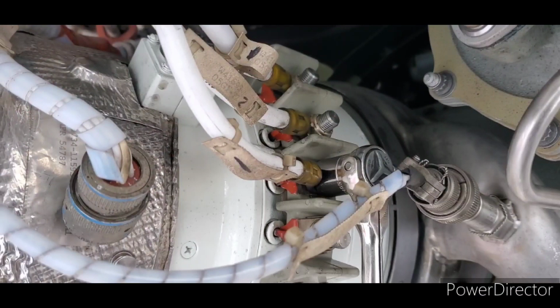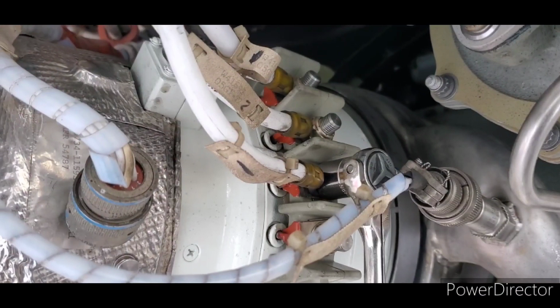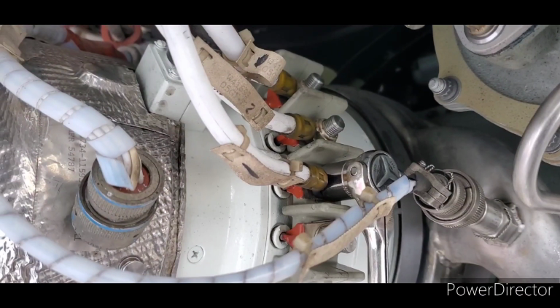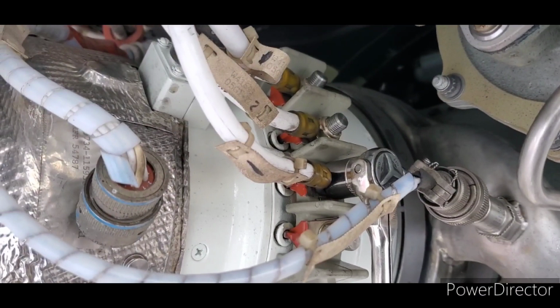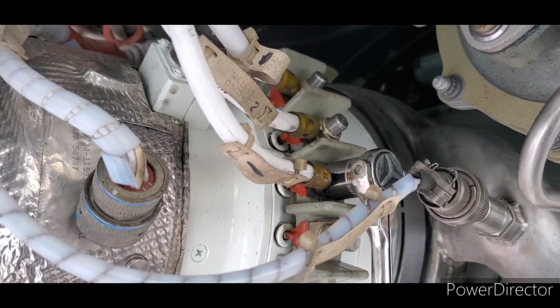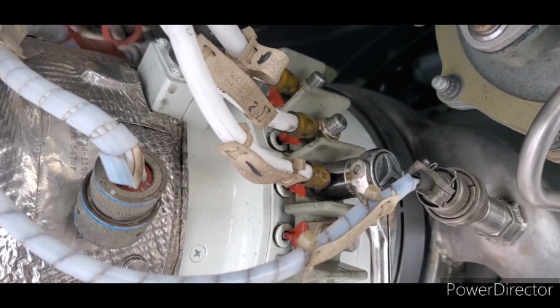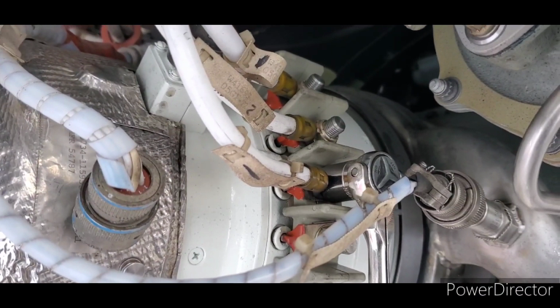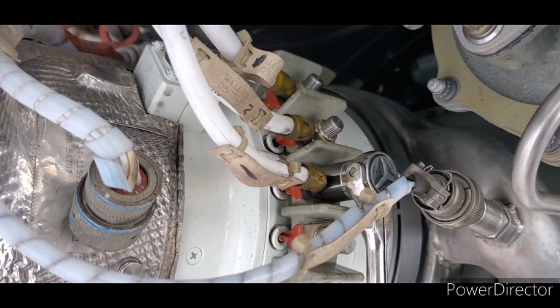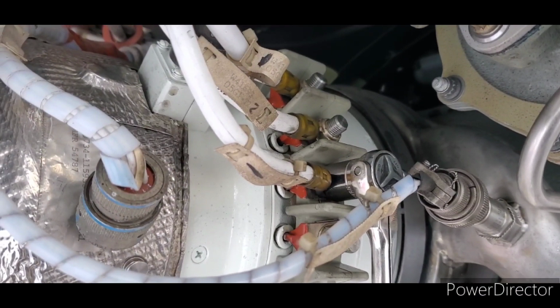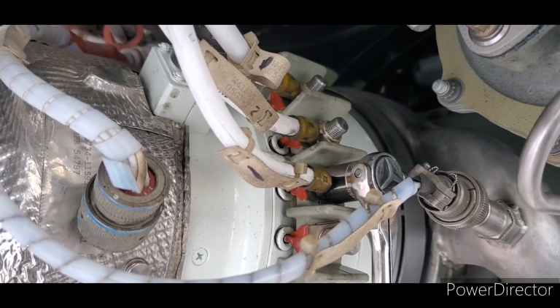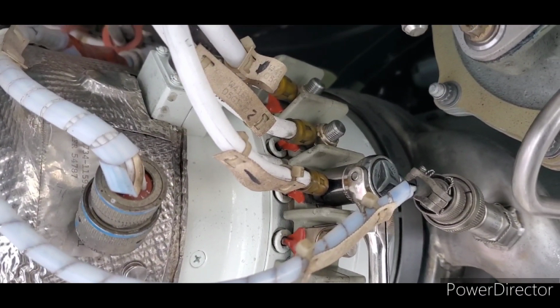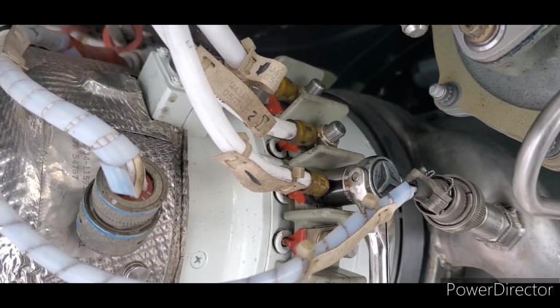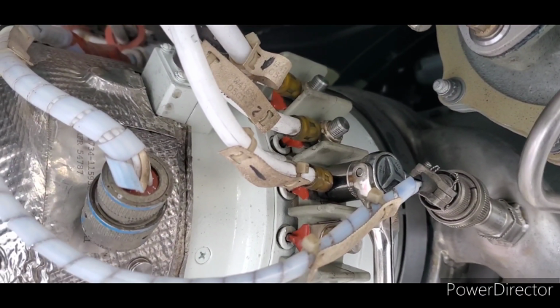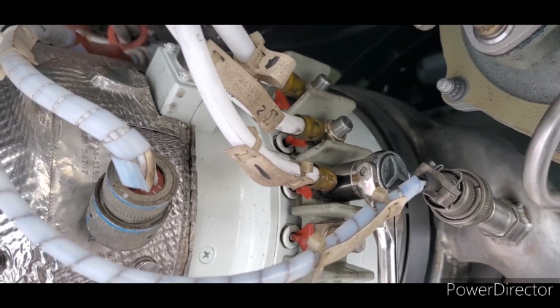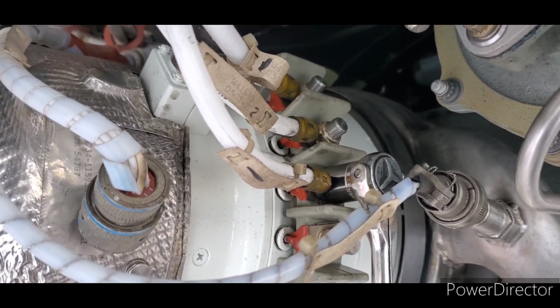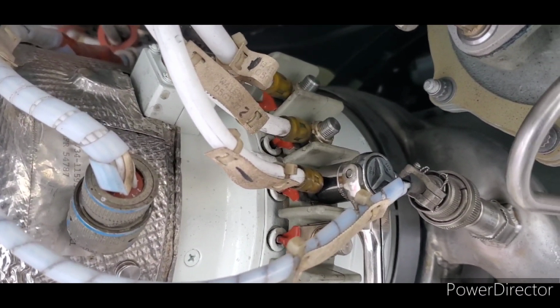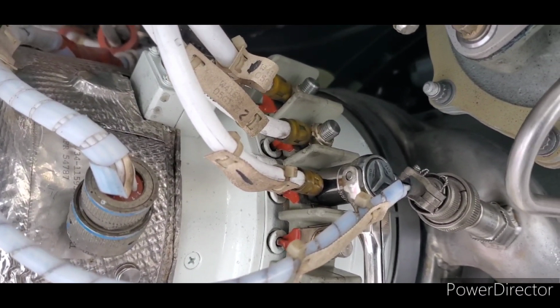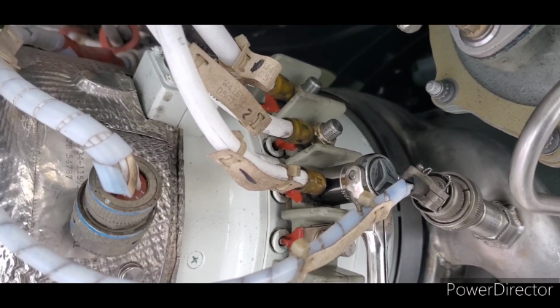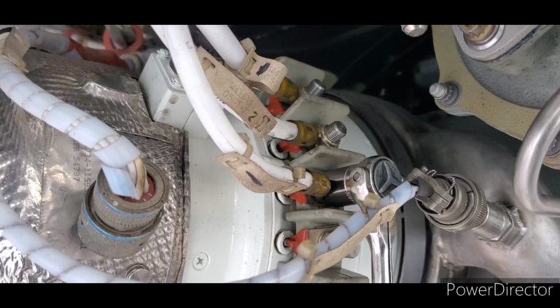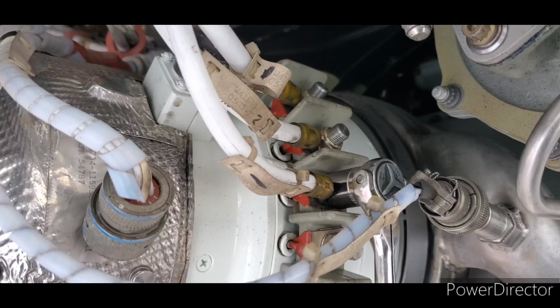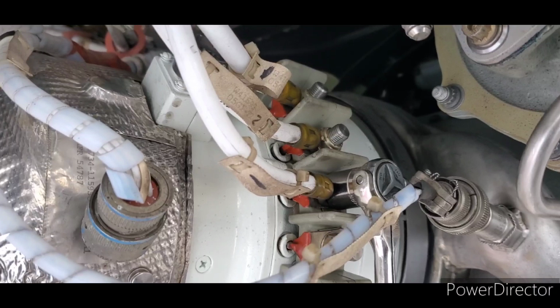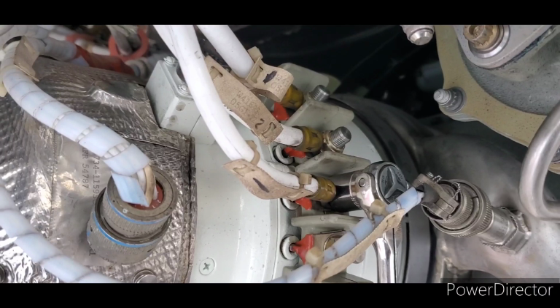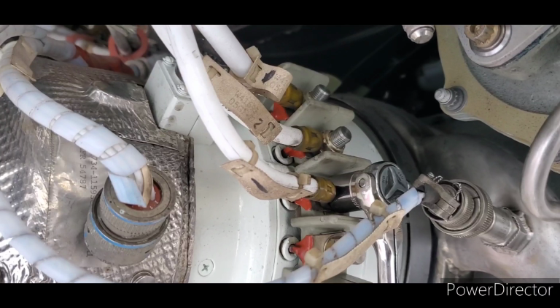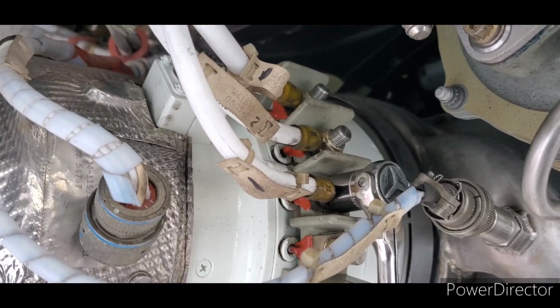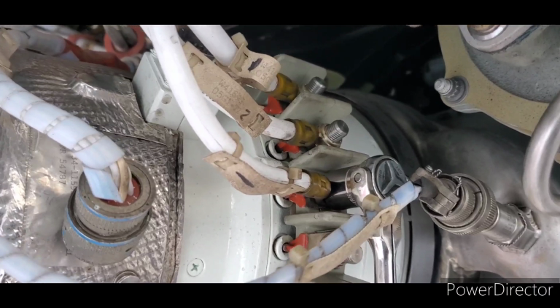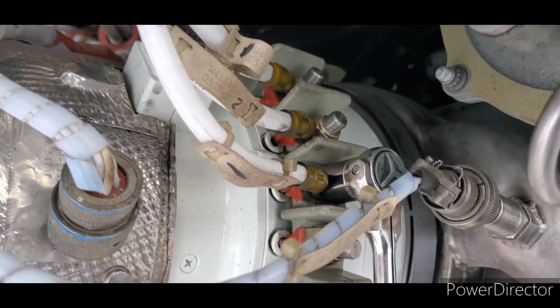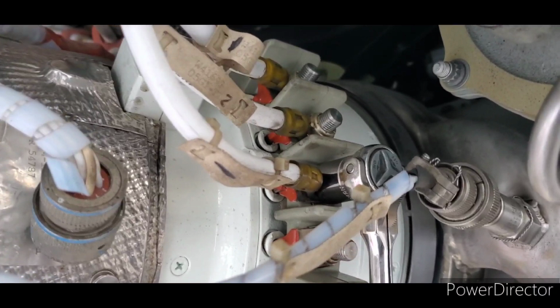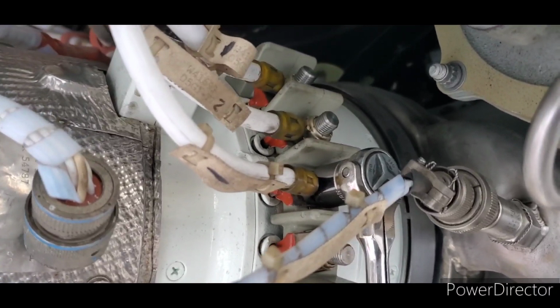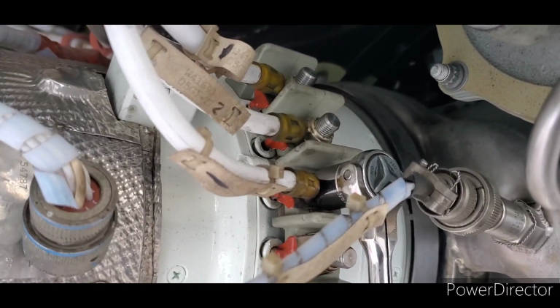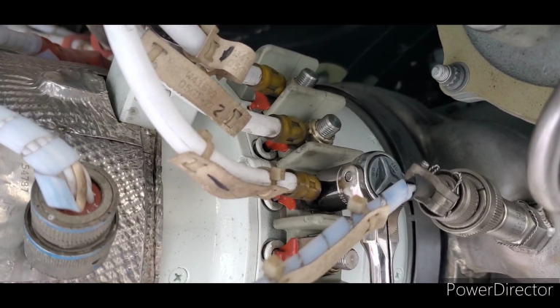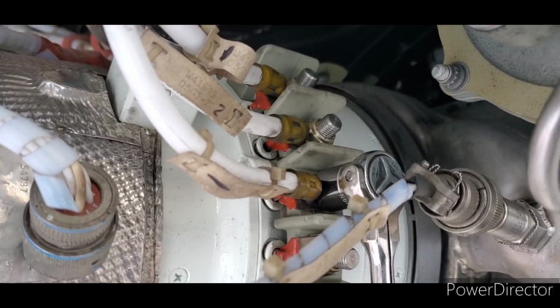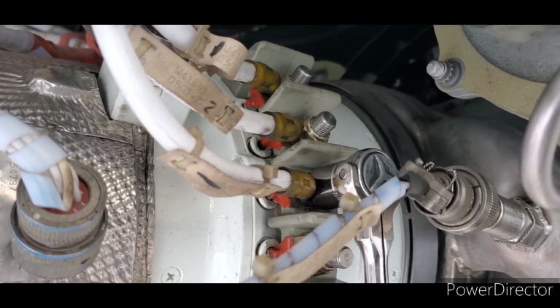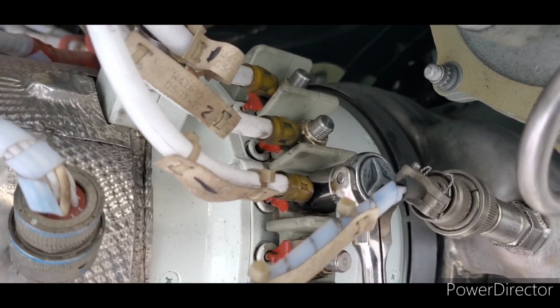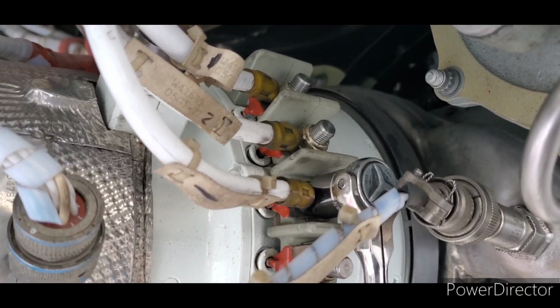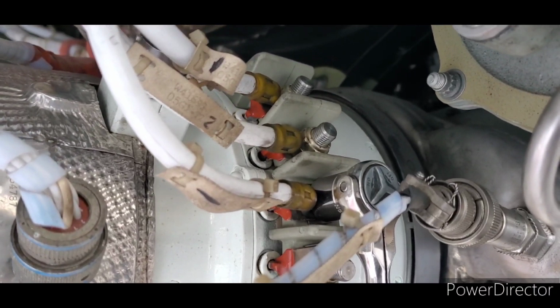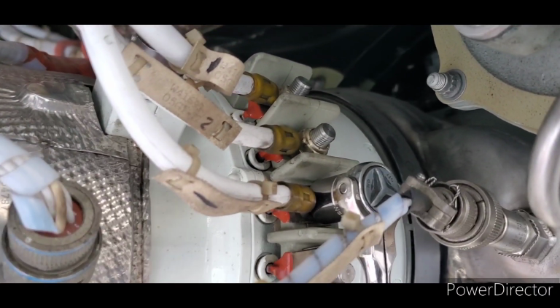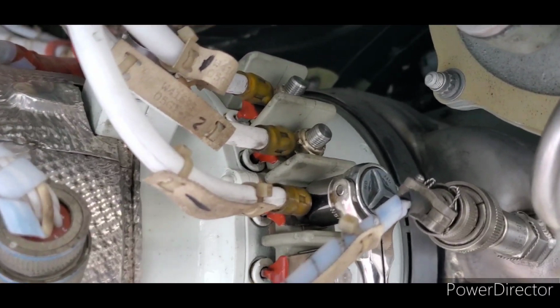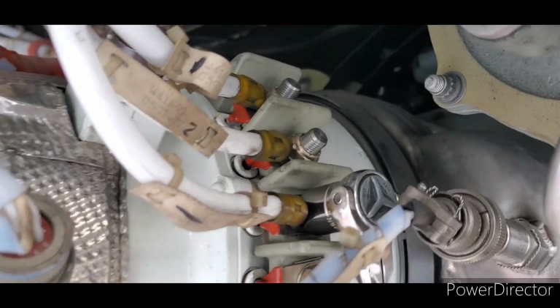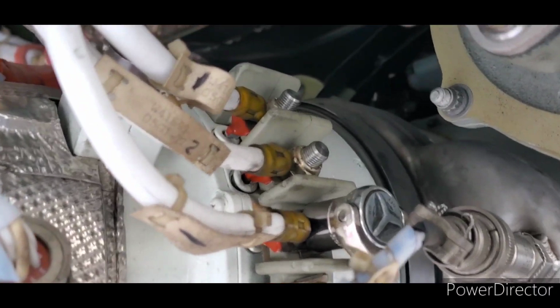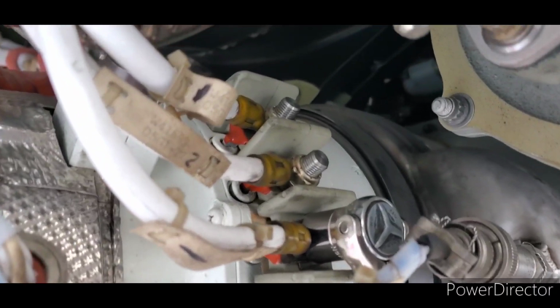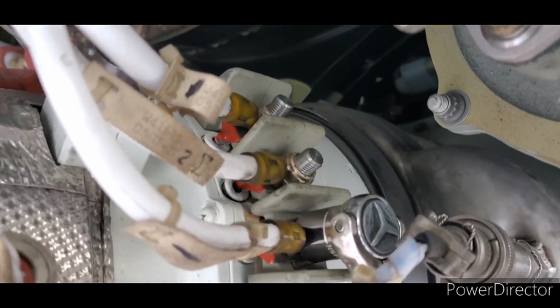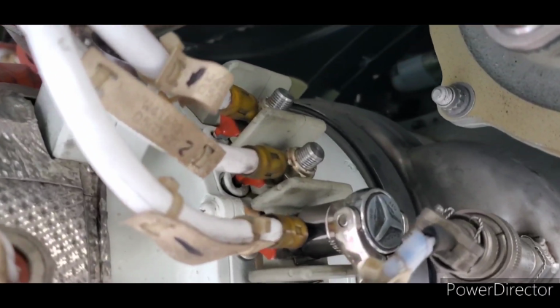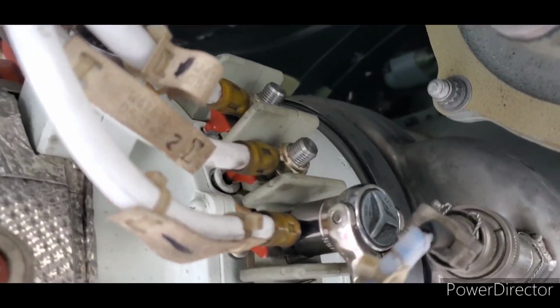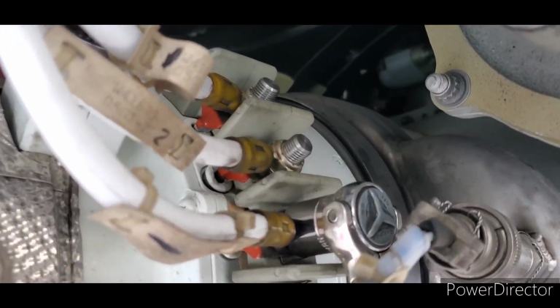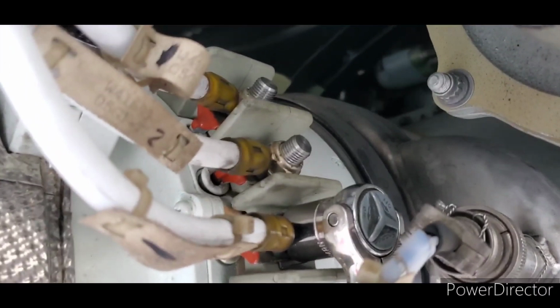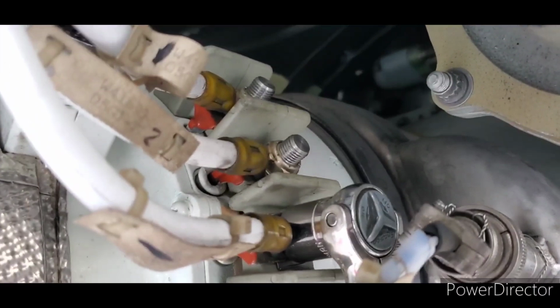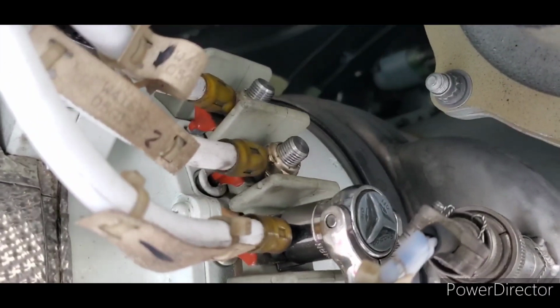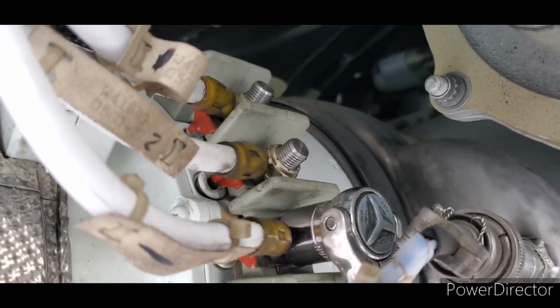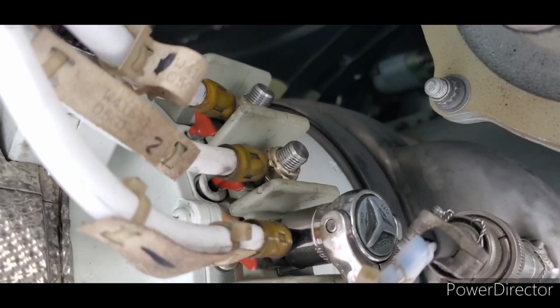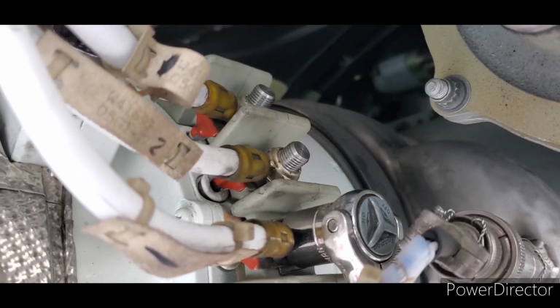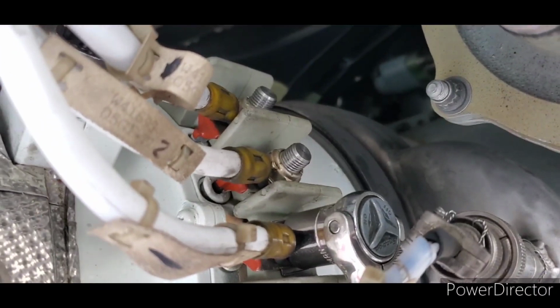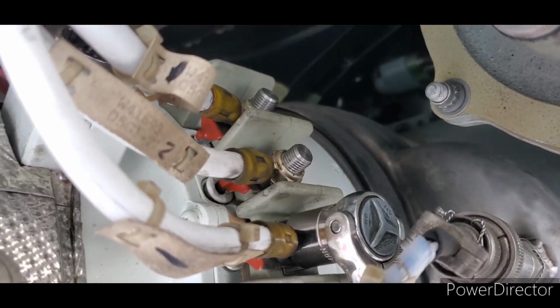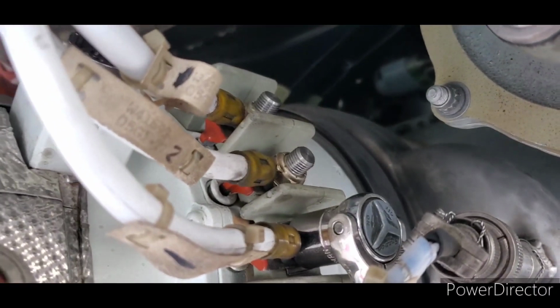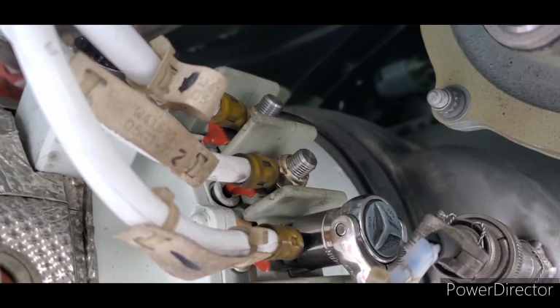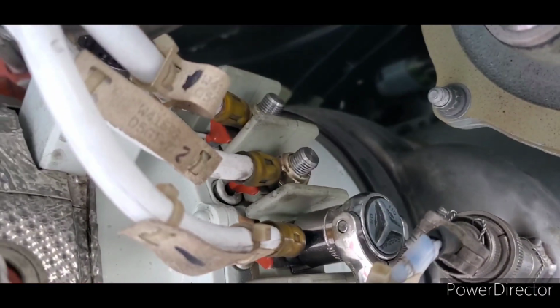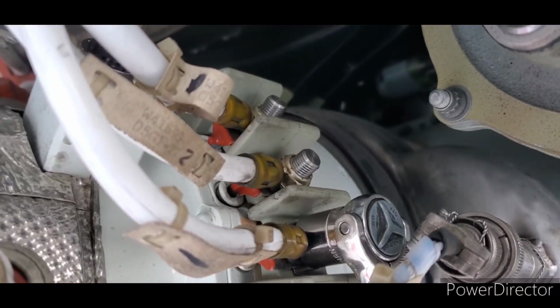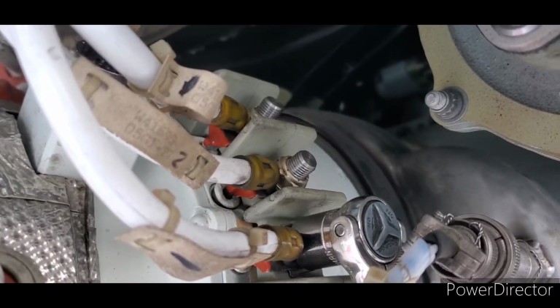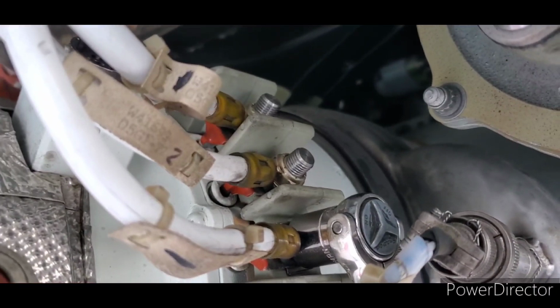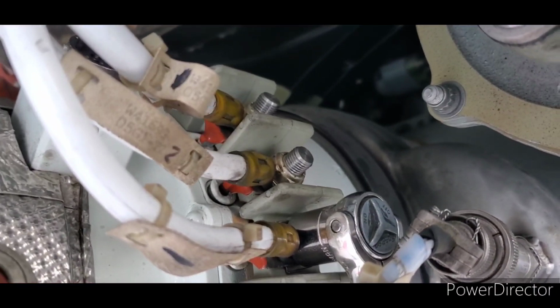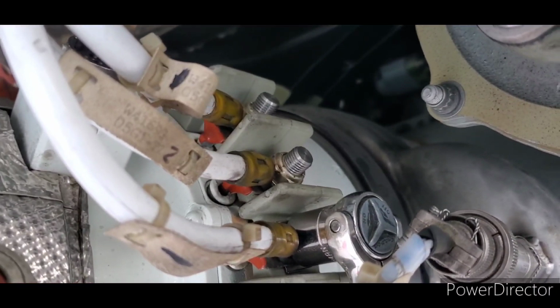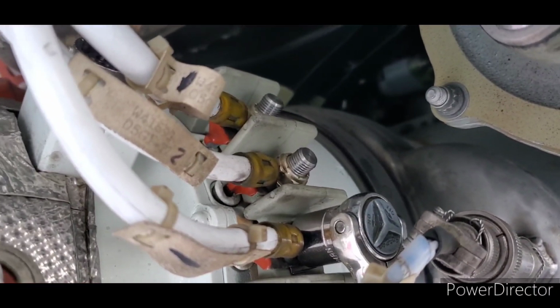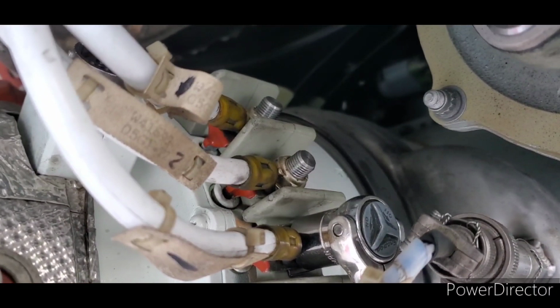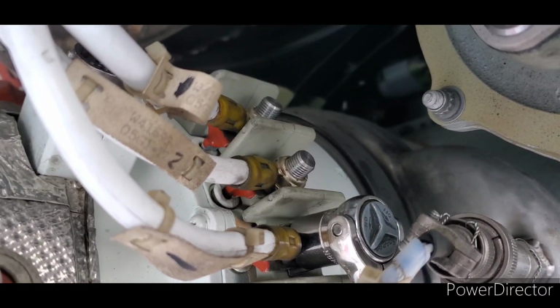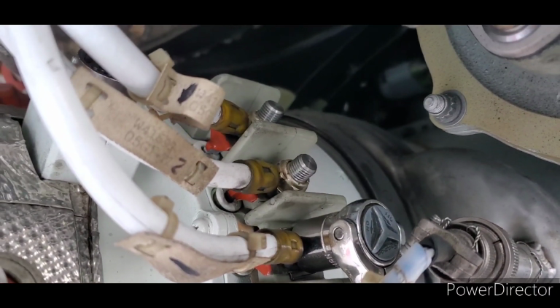So the main electric connections on the generator are always going to have nuts.